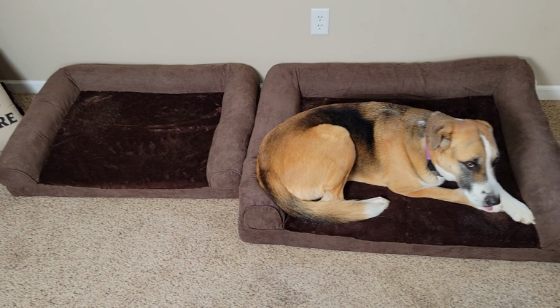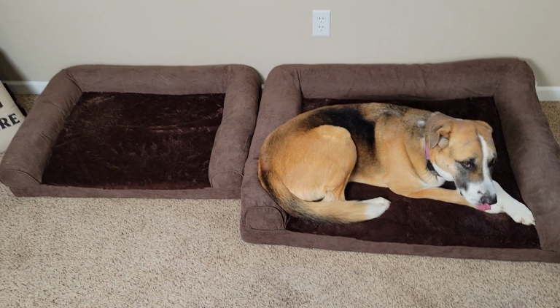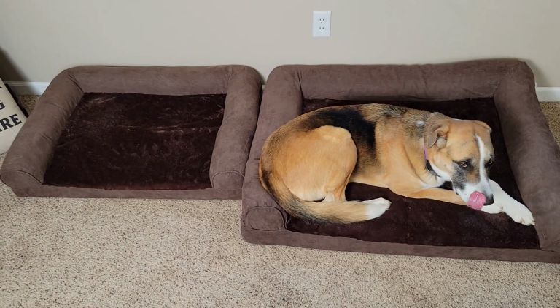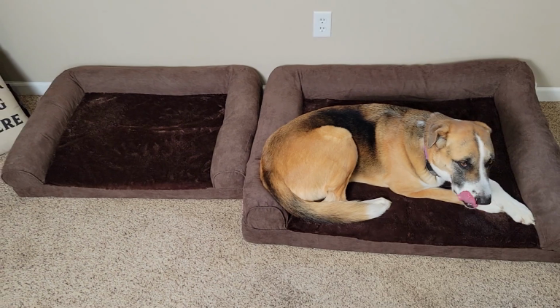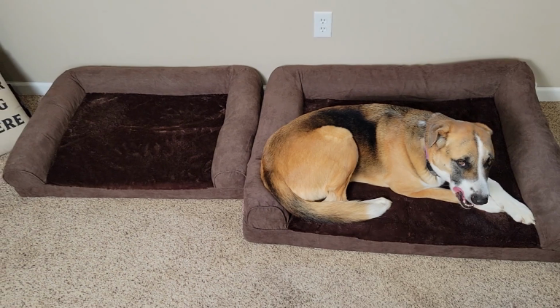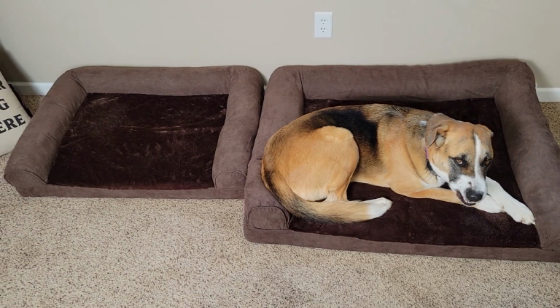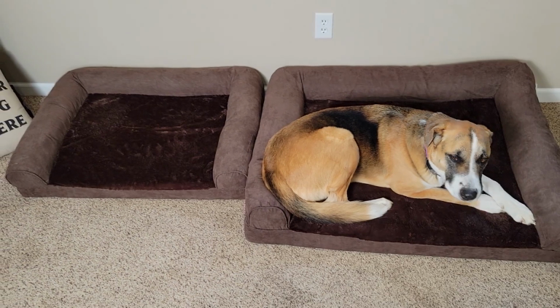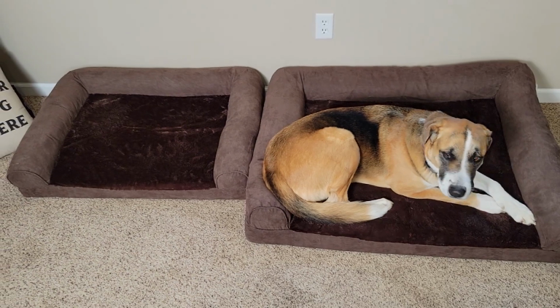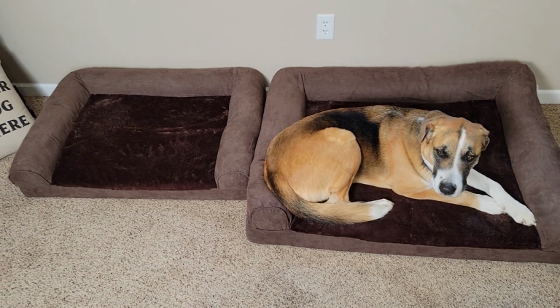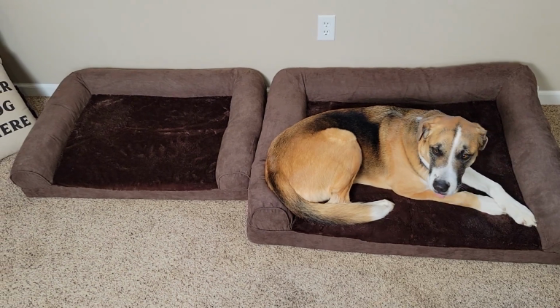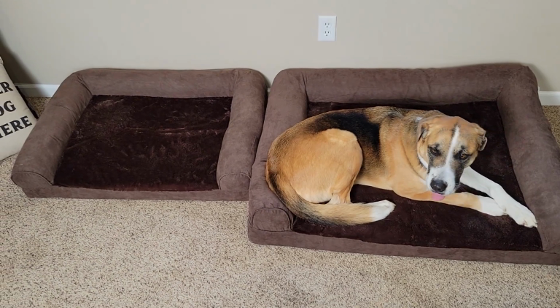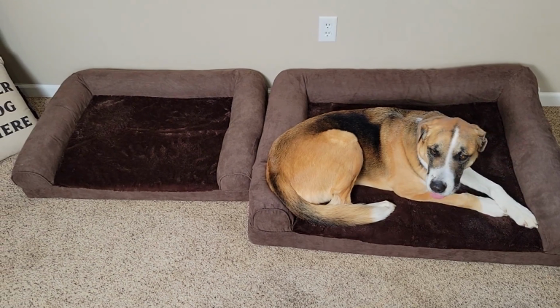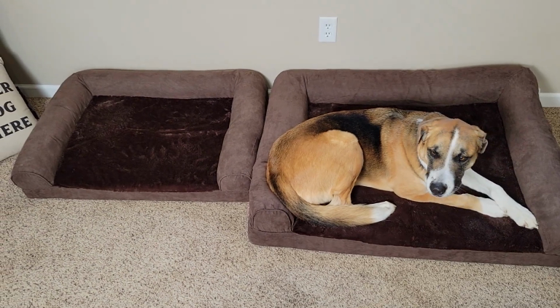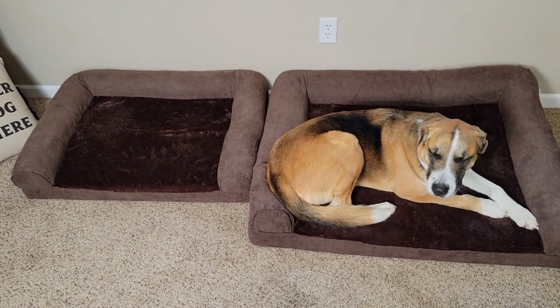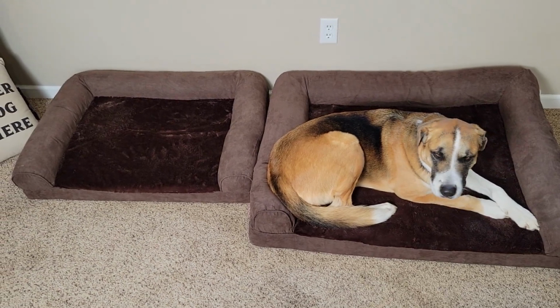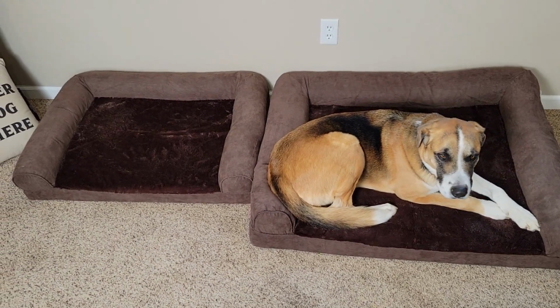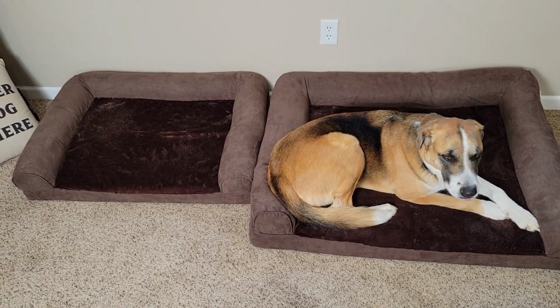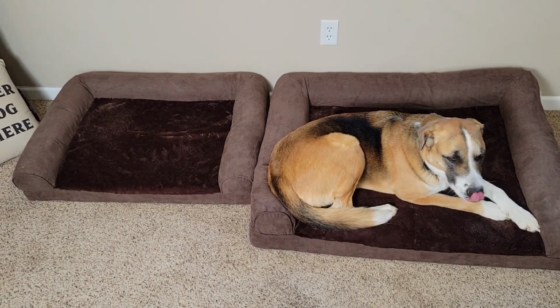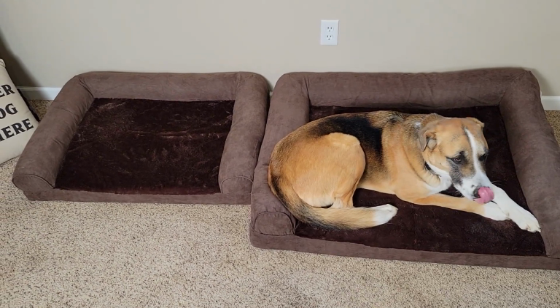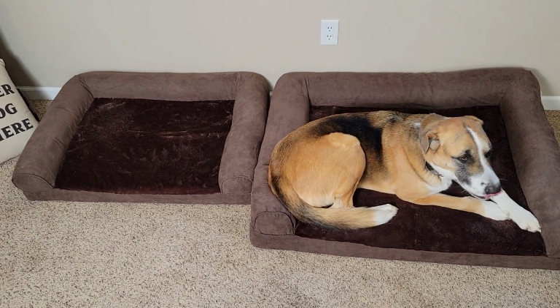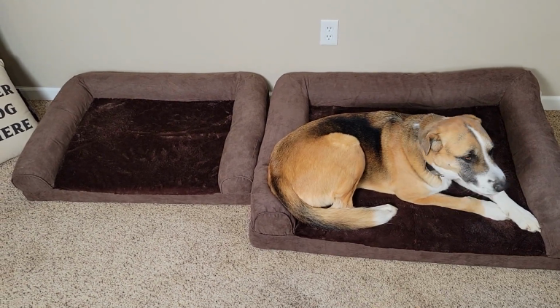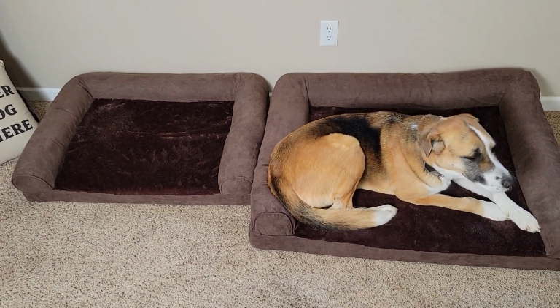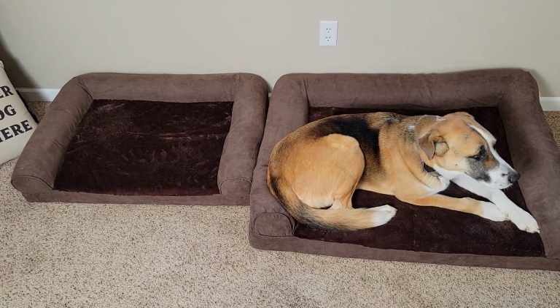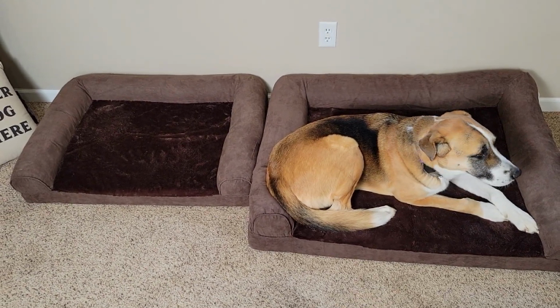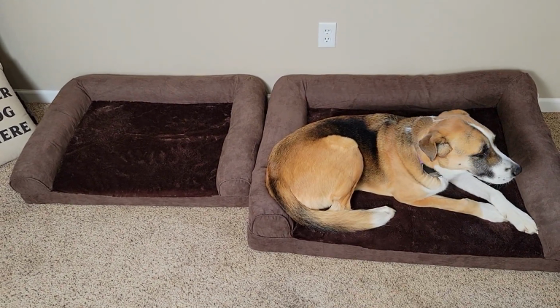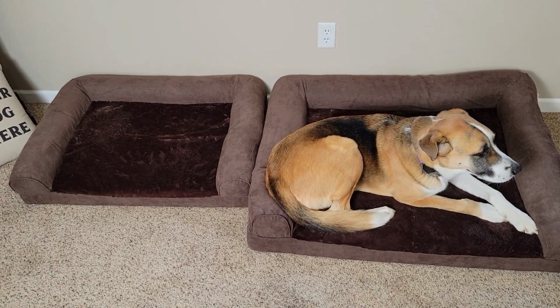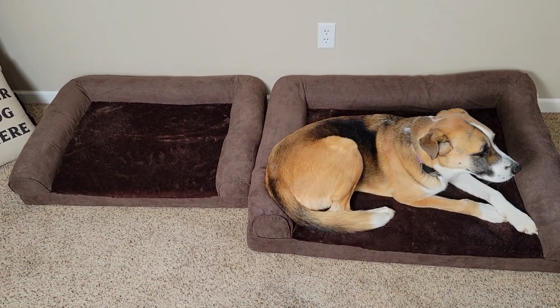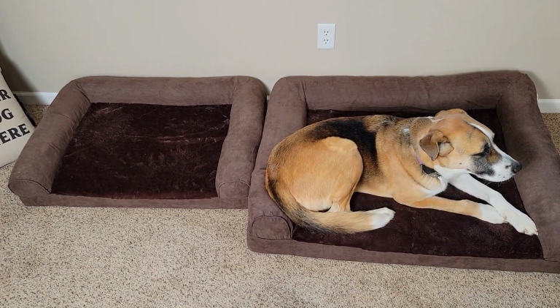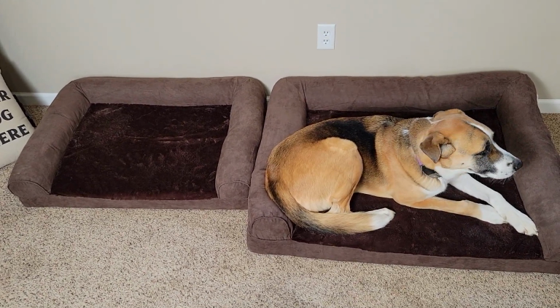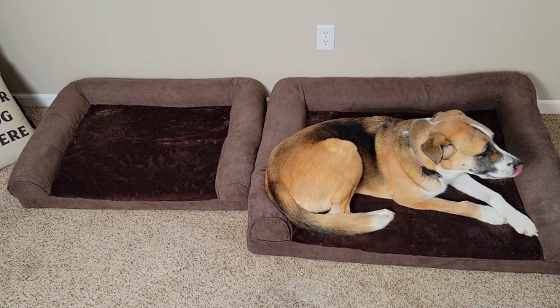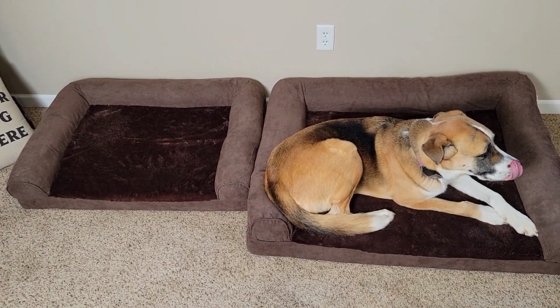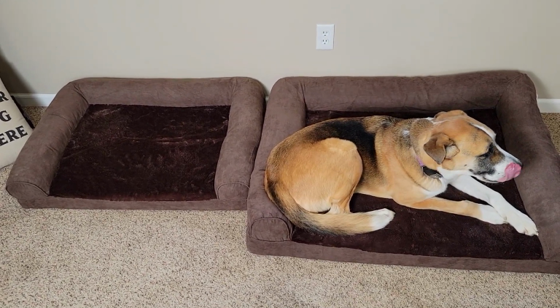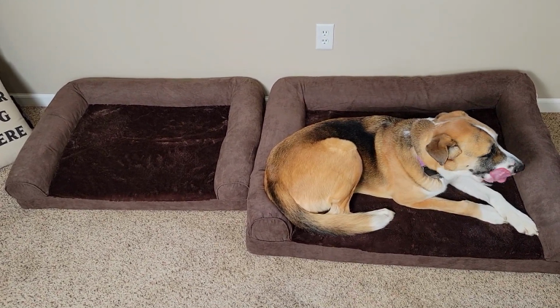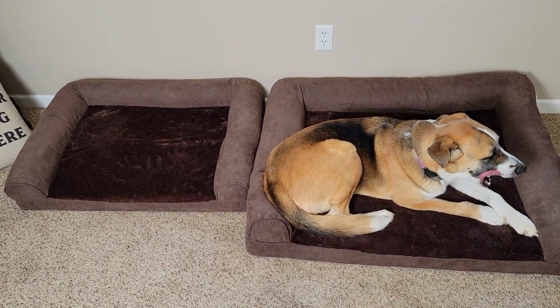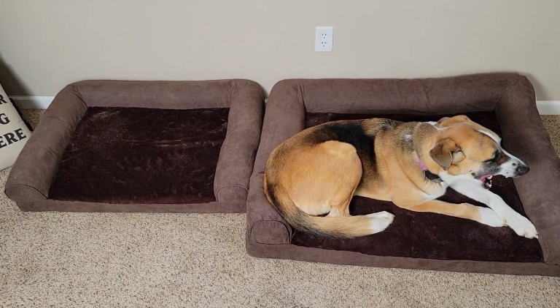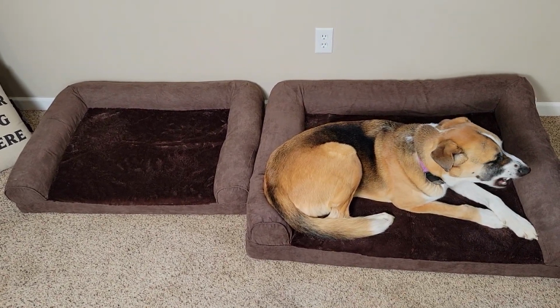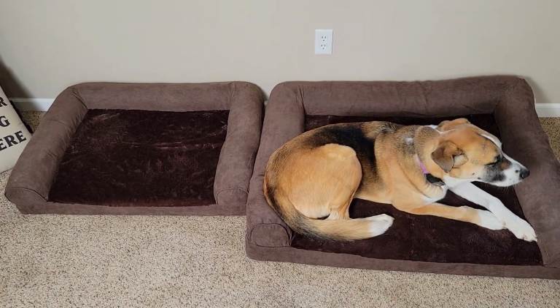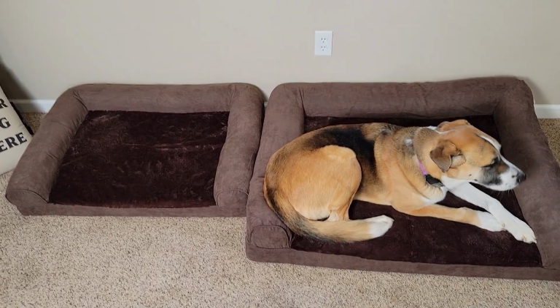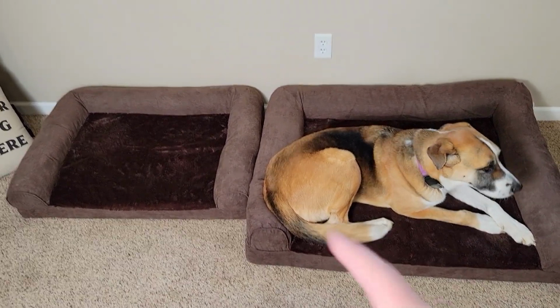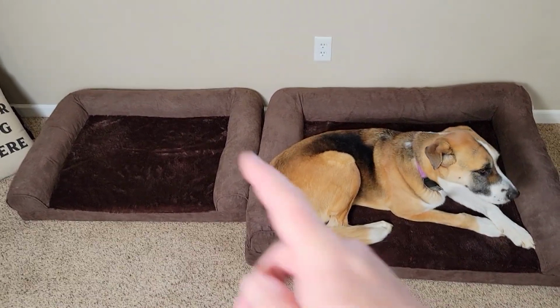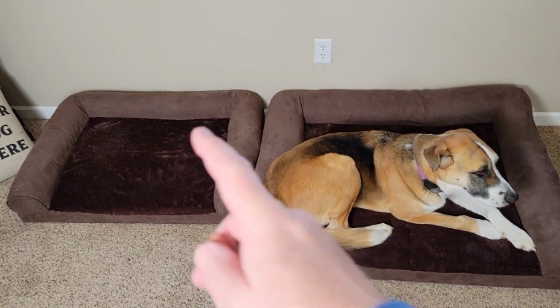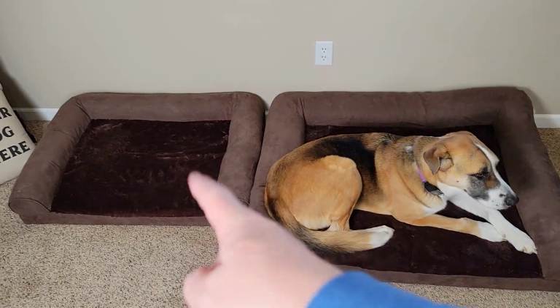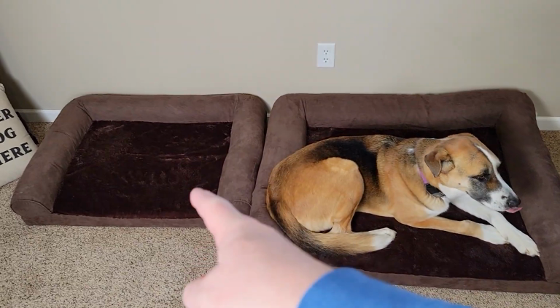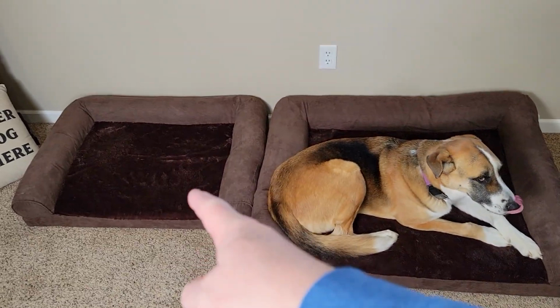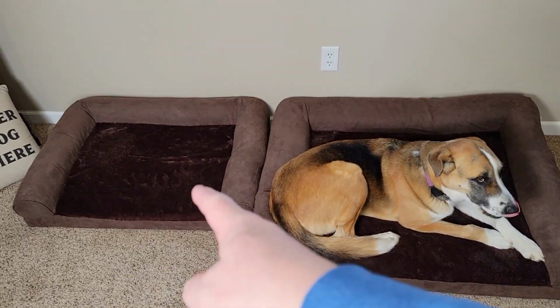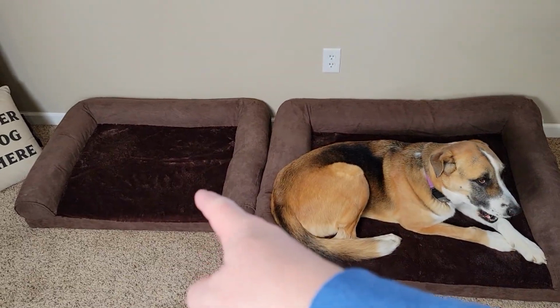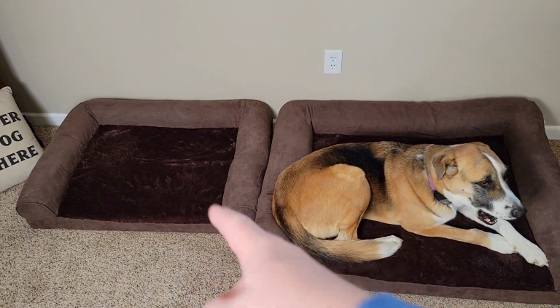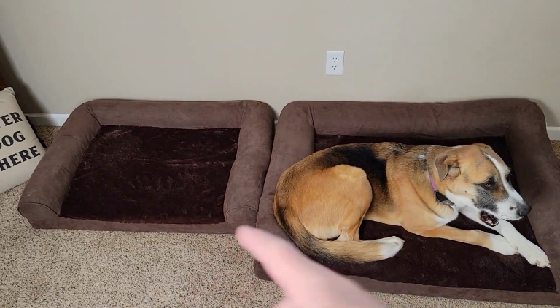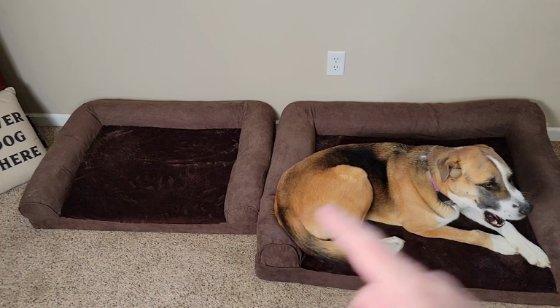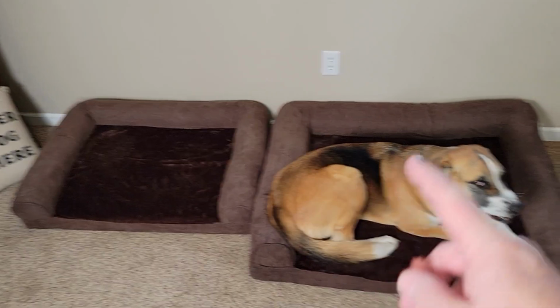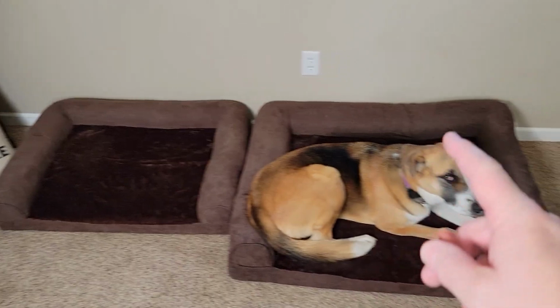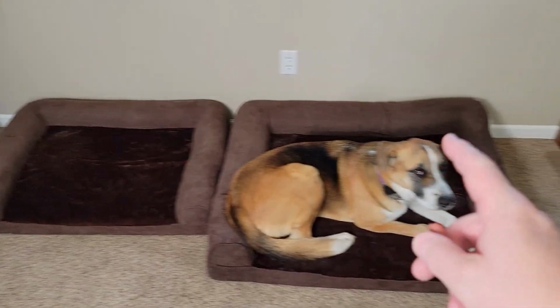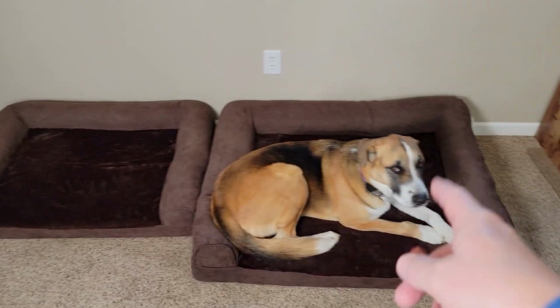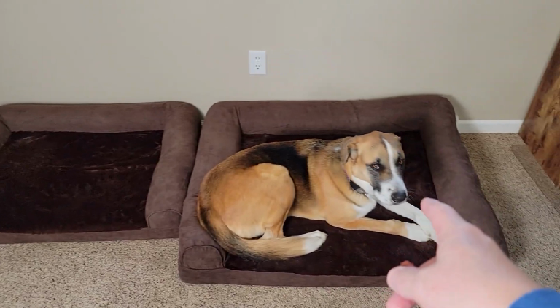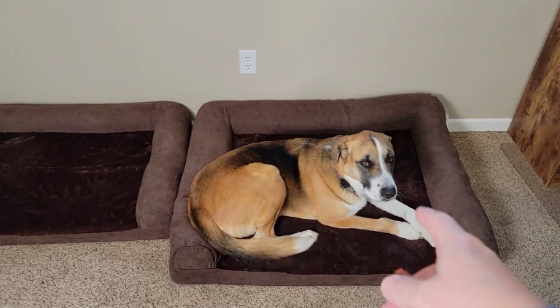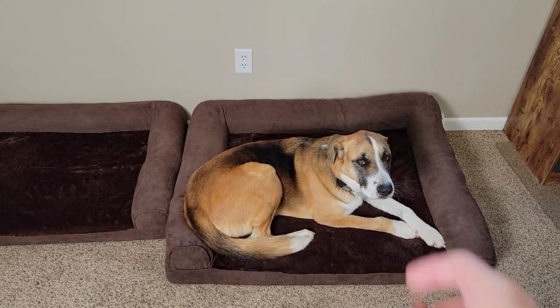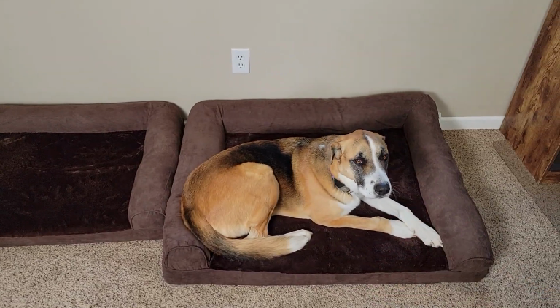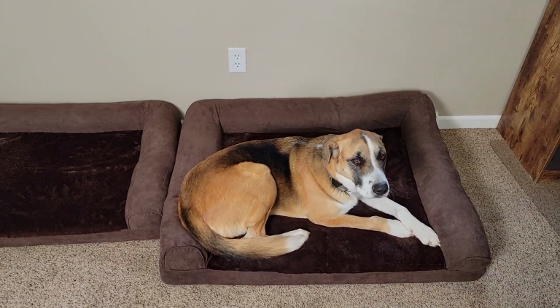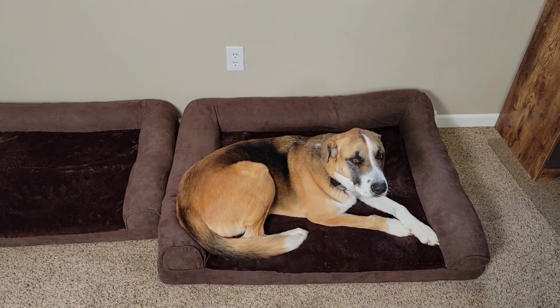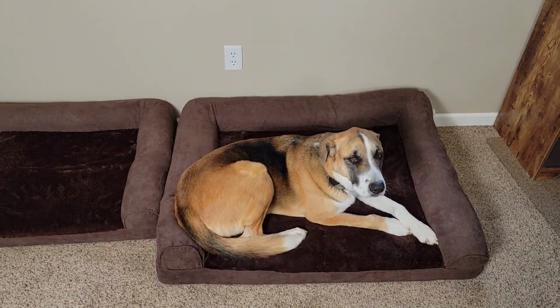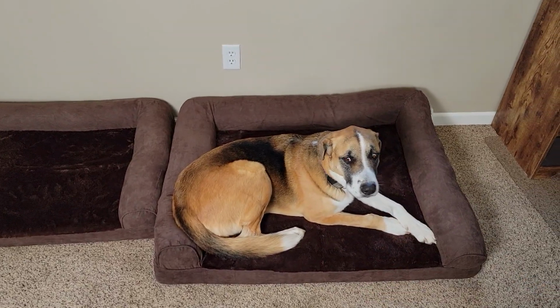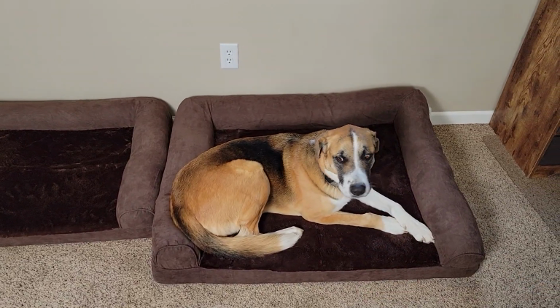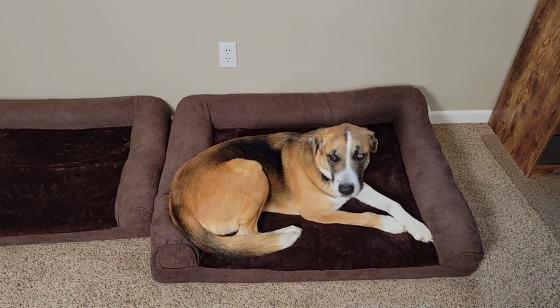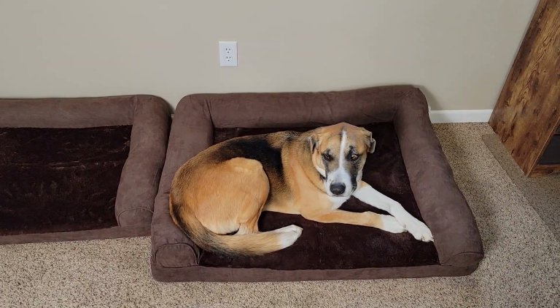Hello everyone, this is Just A Dad. I want to do a comparison between these two dog beds. On the left I got the large, and on the right I got the extra large.